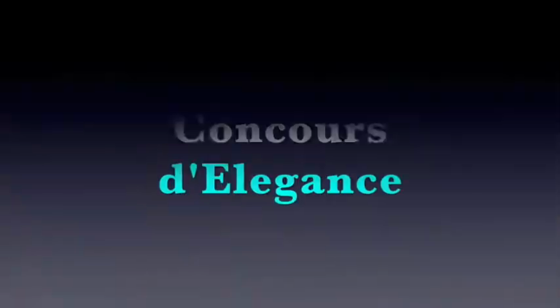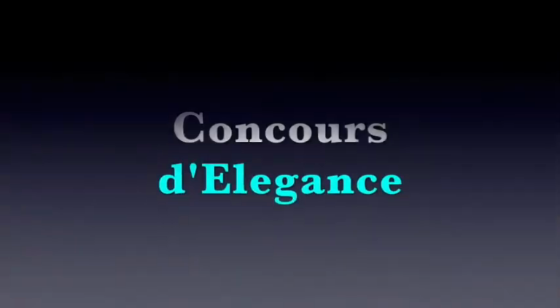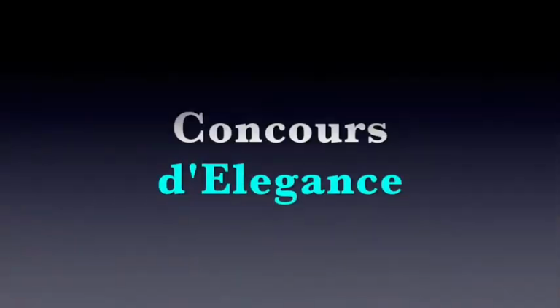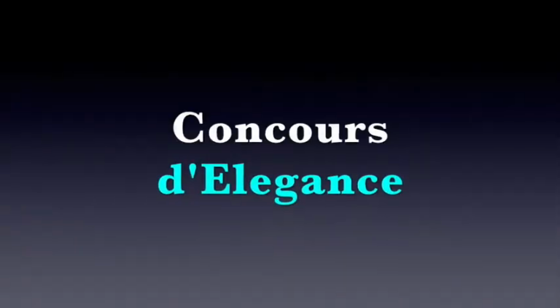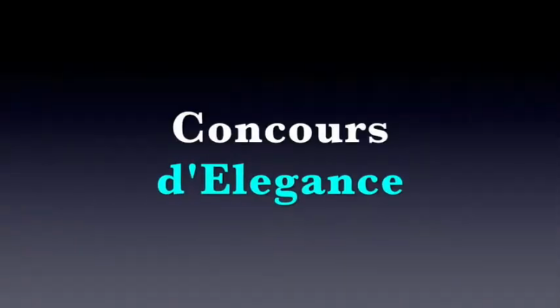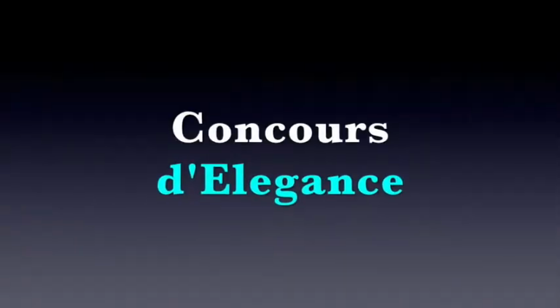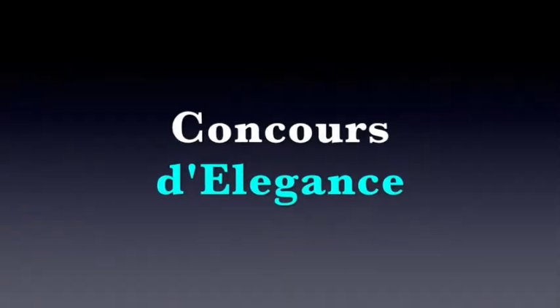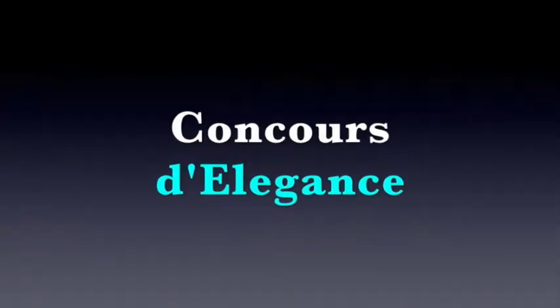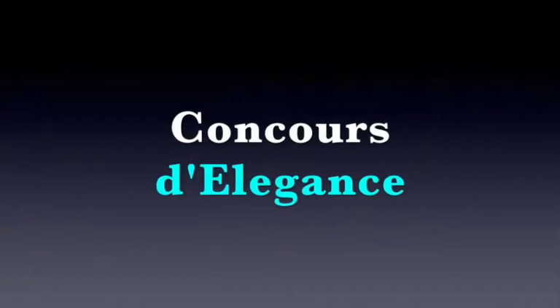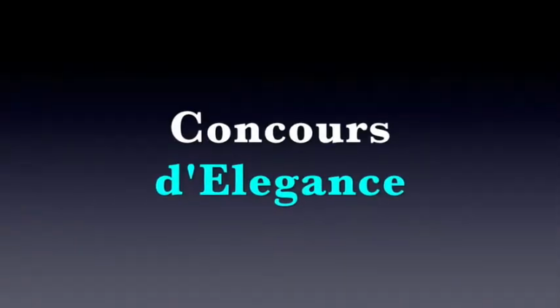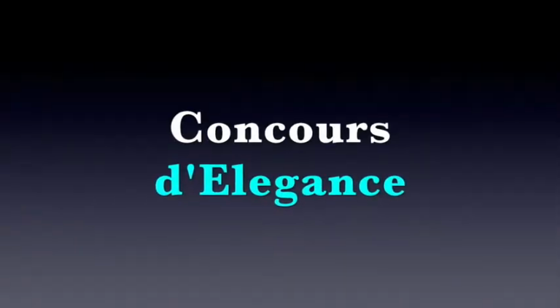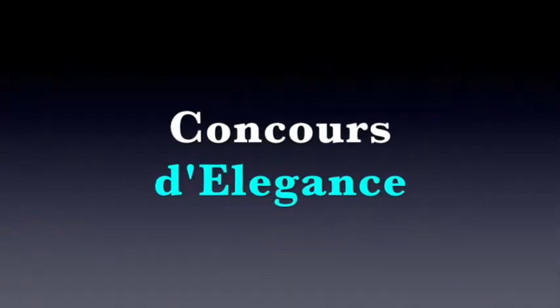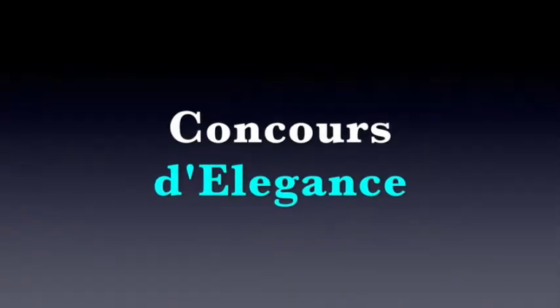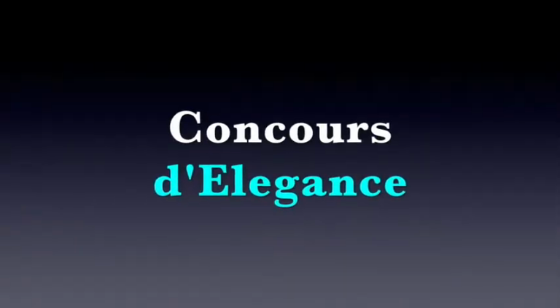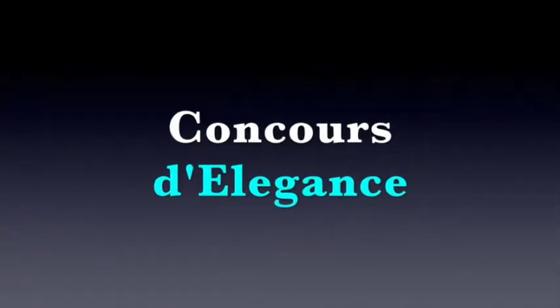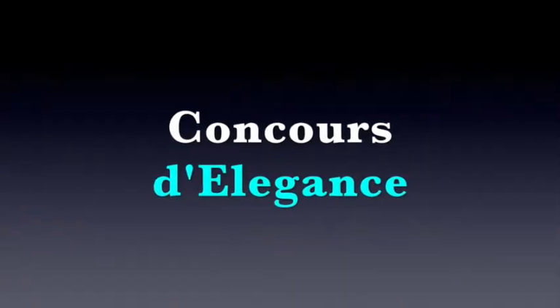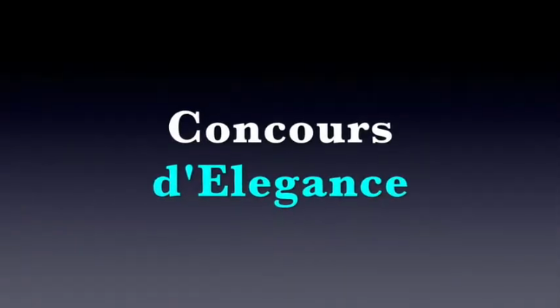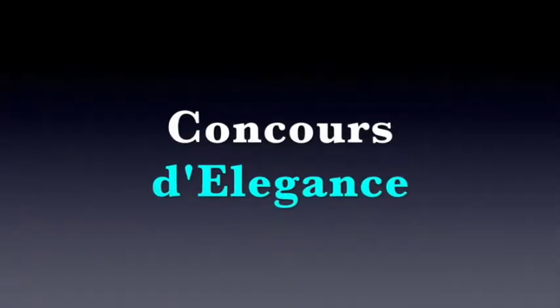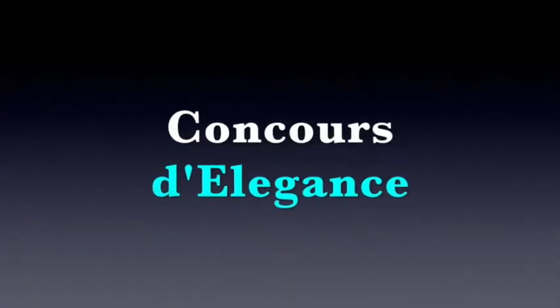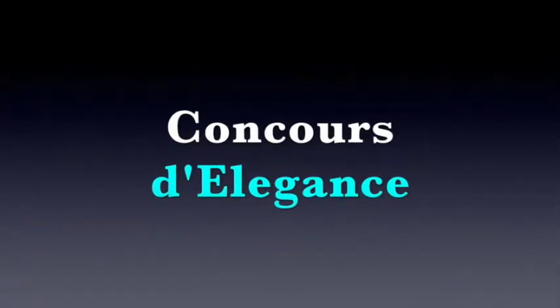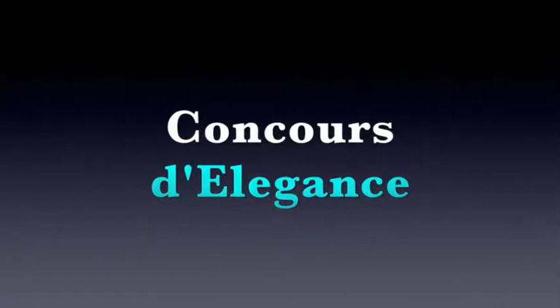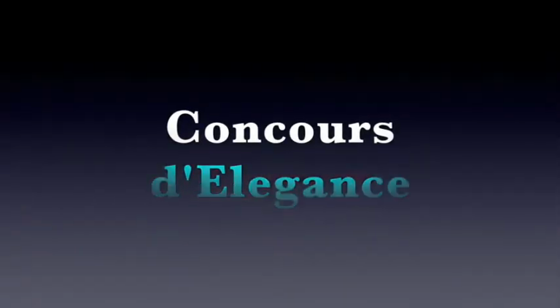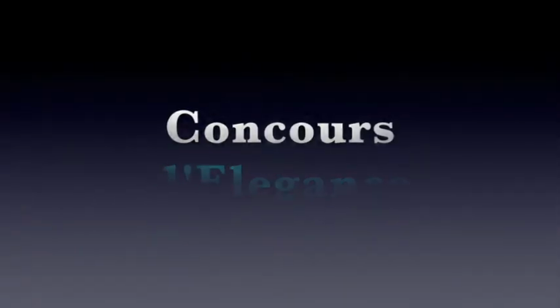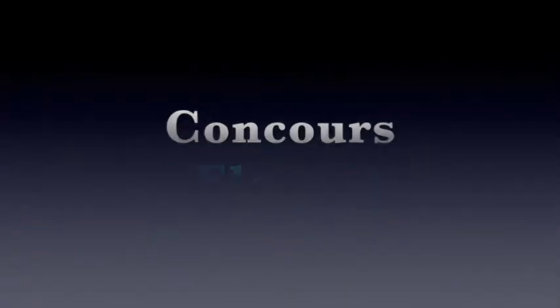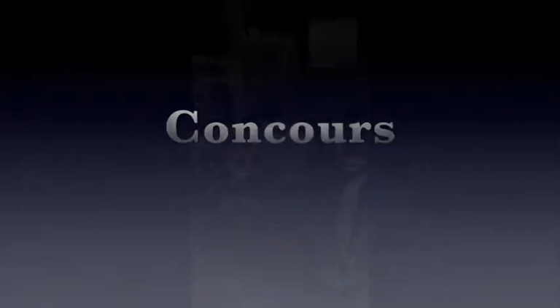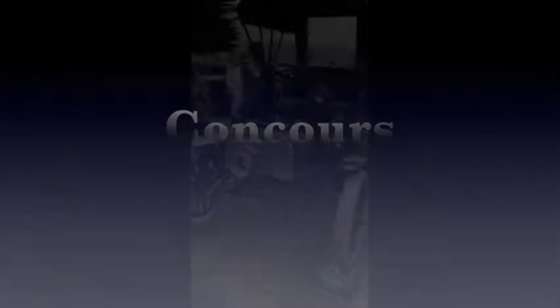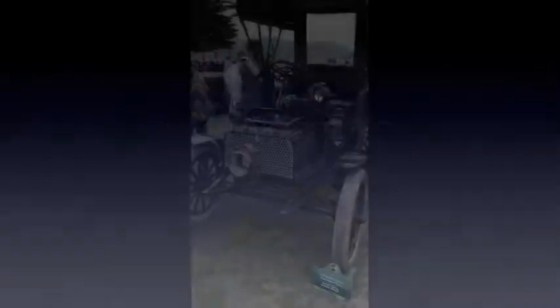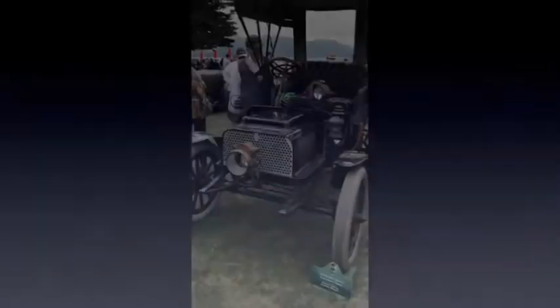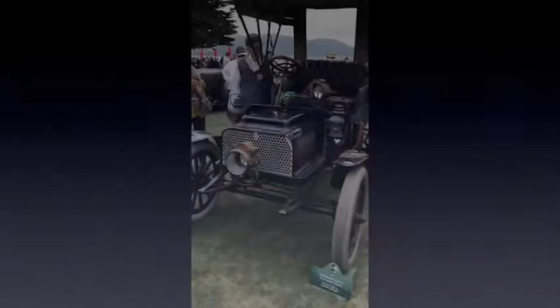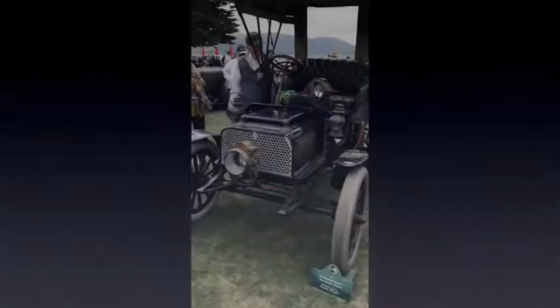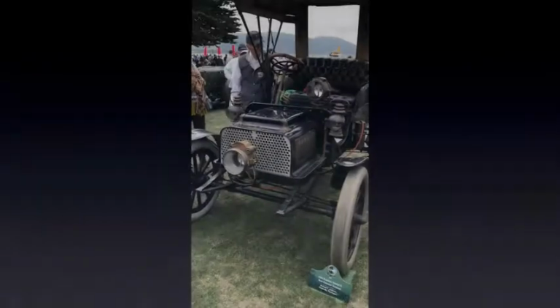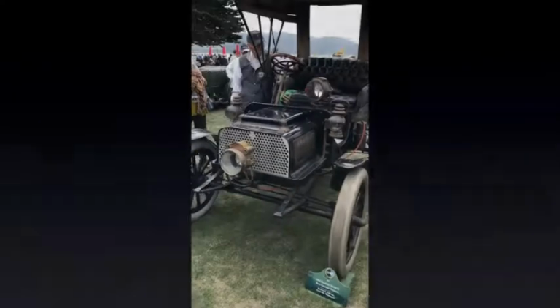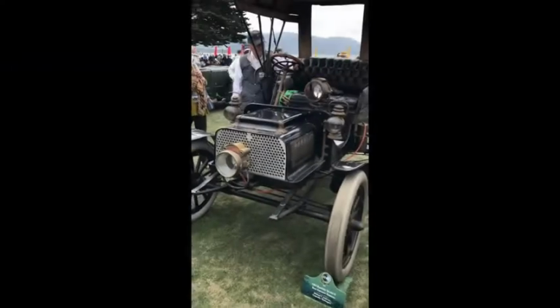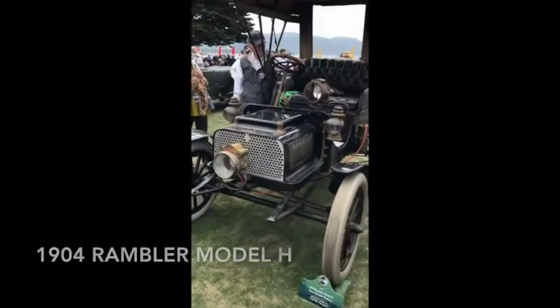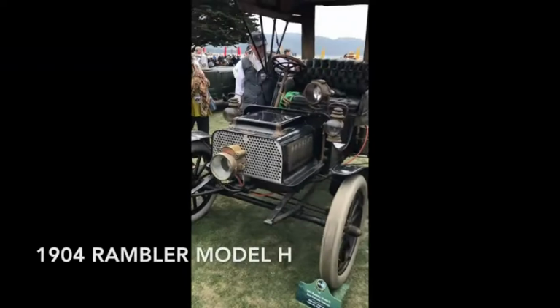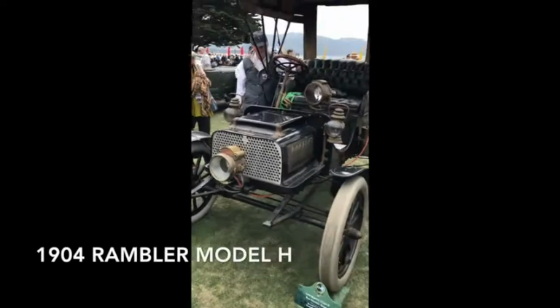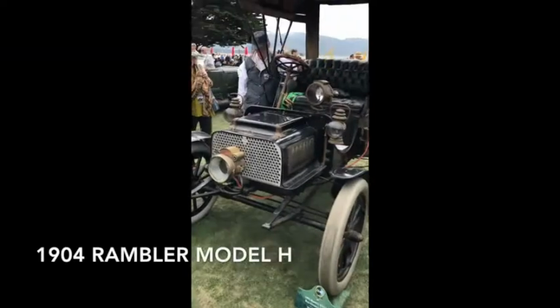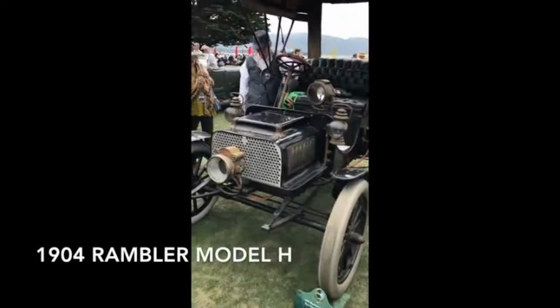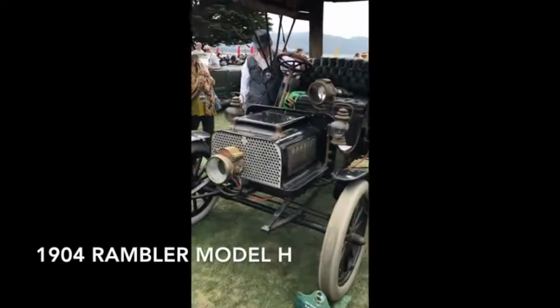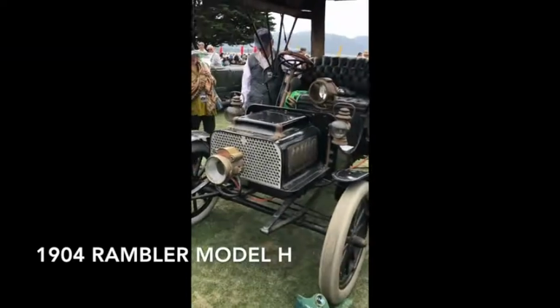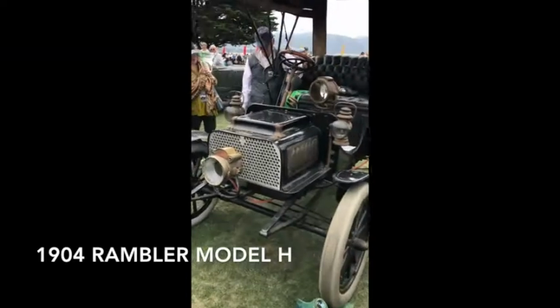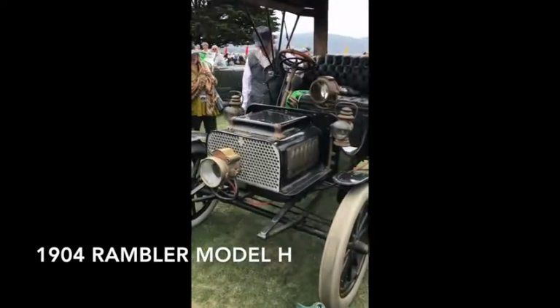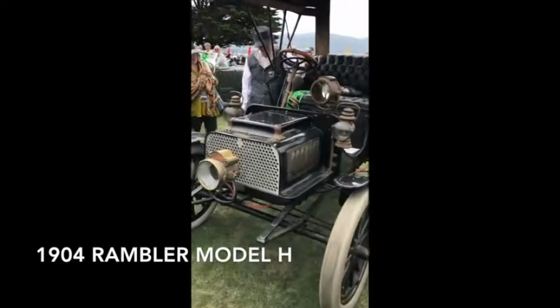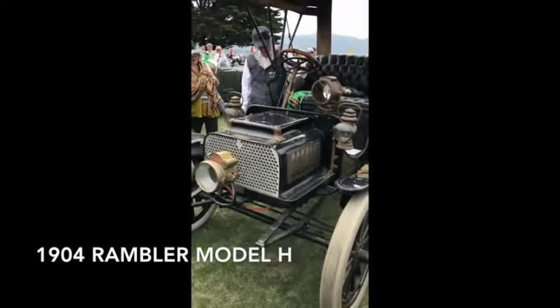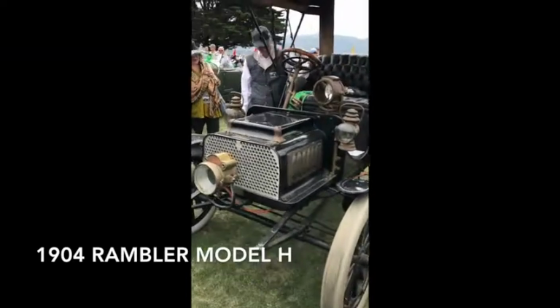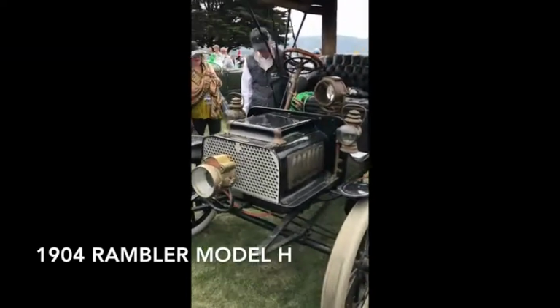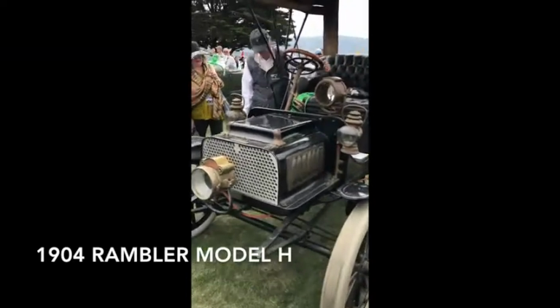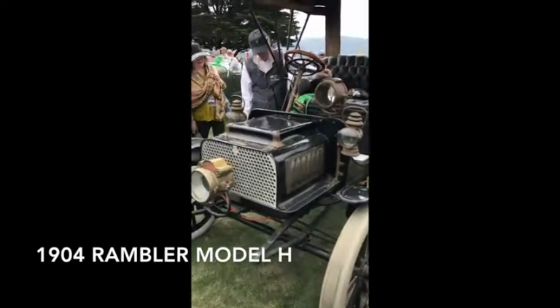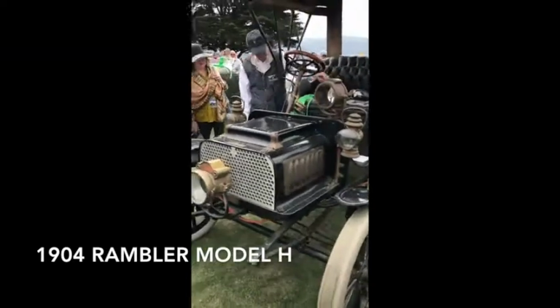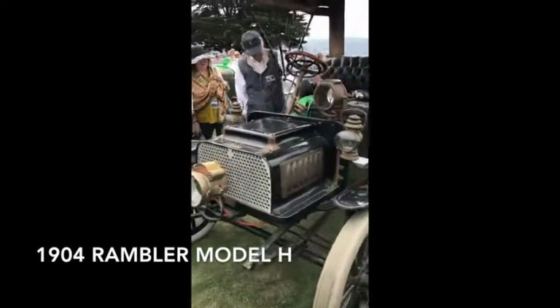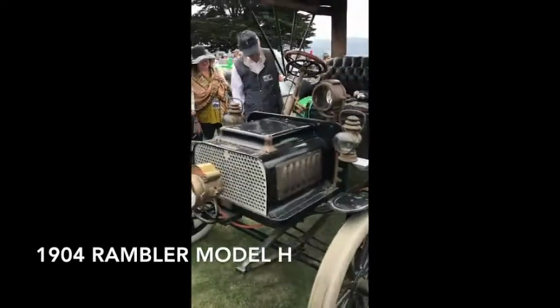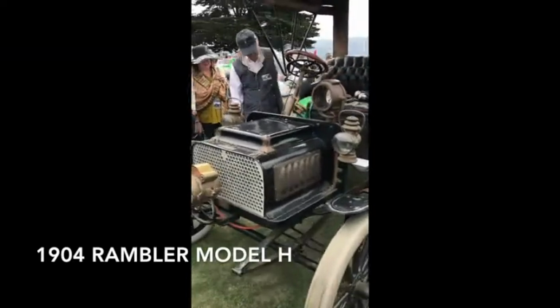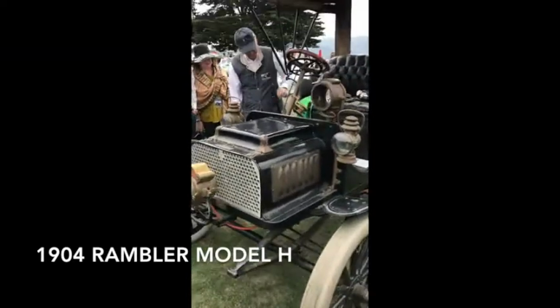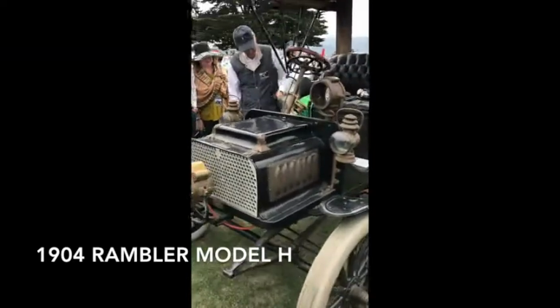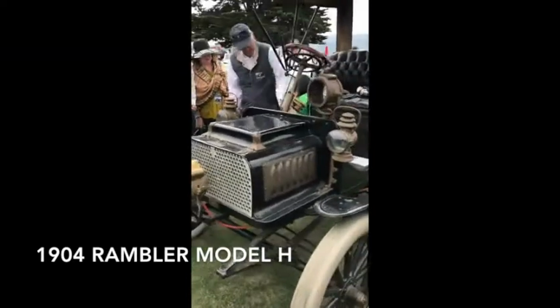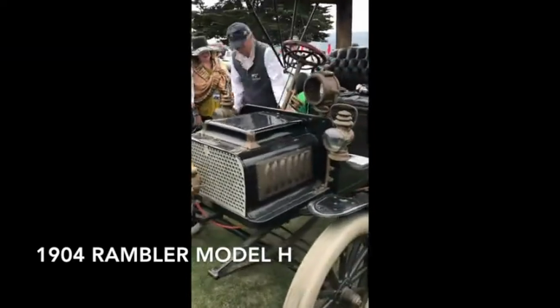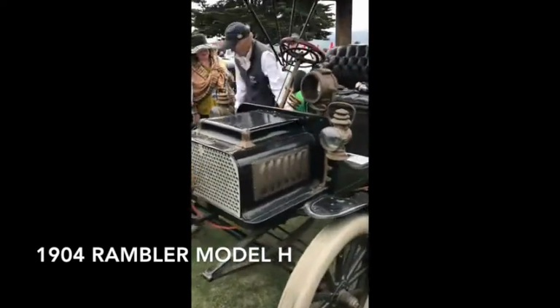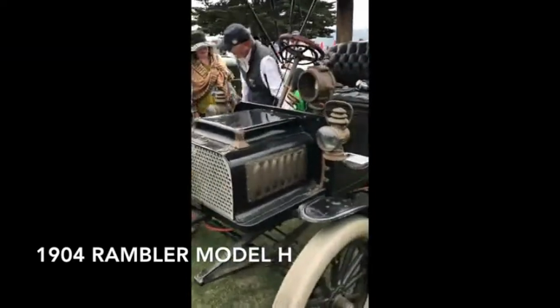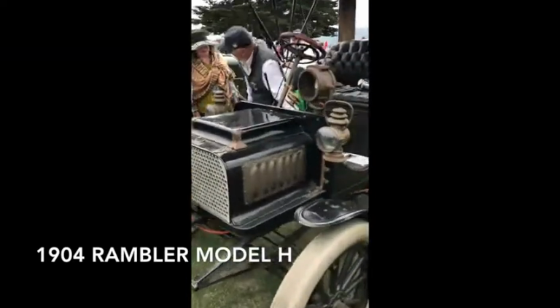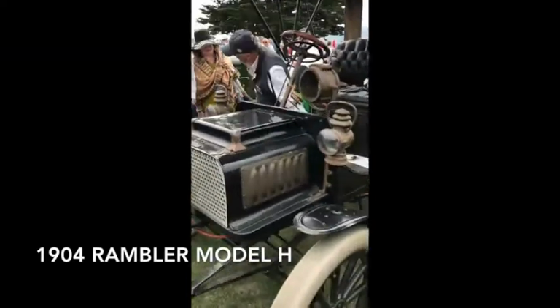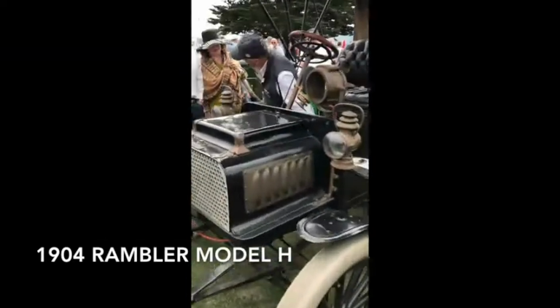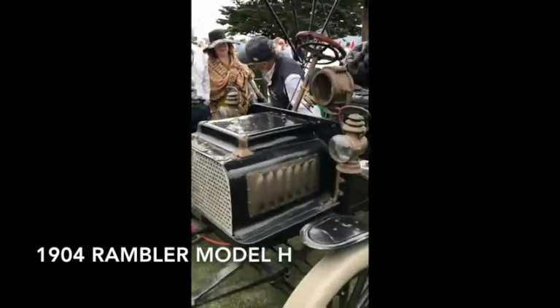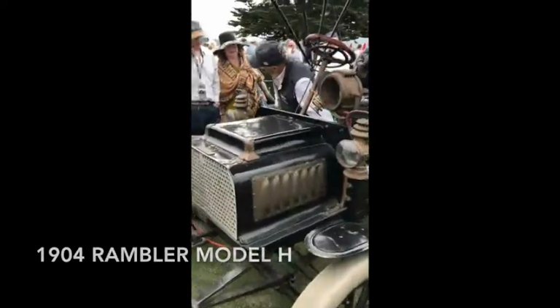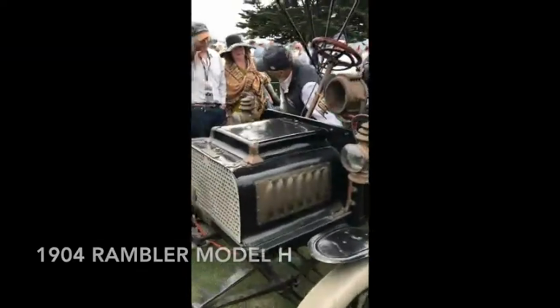On Sunday, the Concours d'Elegance featured the most prized collector cars, which rolled onto the famed 18th fairway at Pebble Beach.